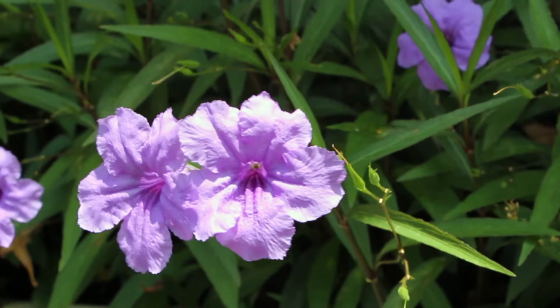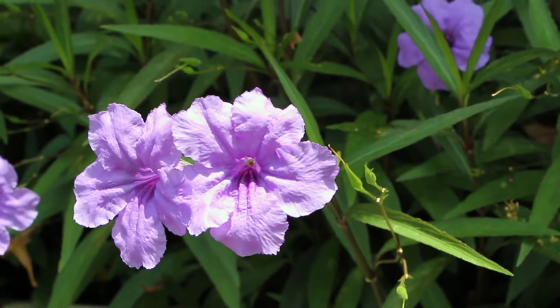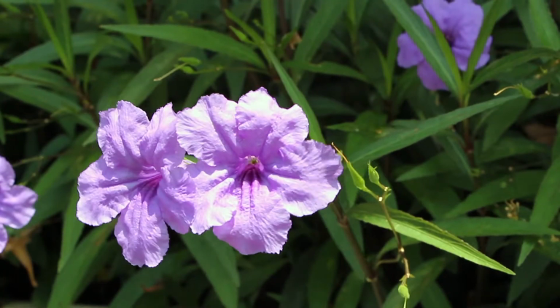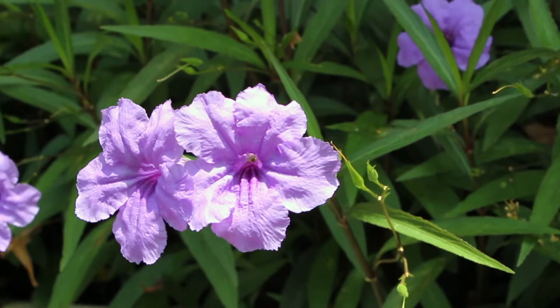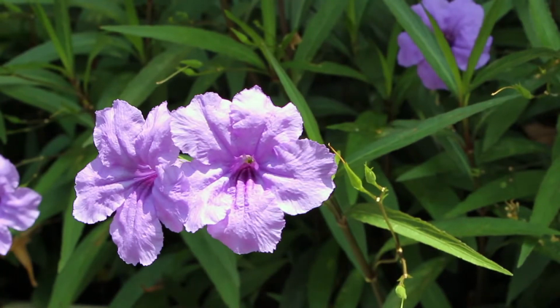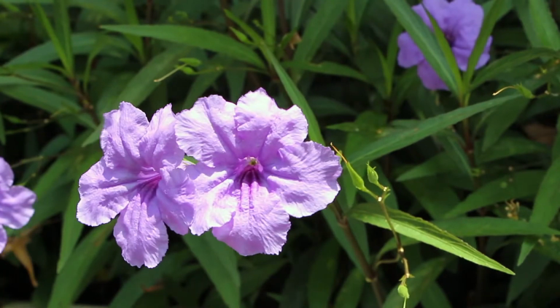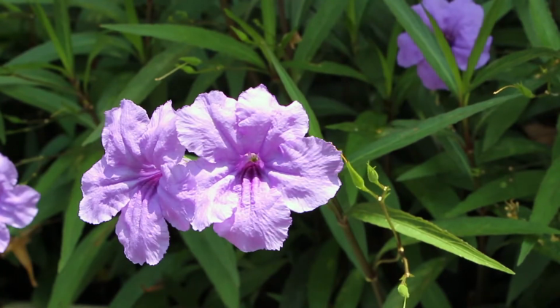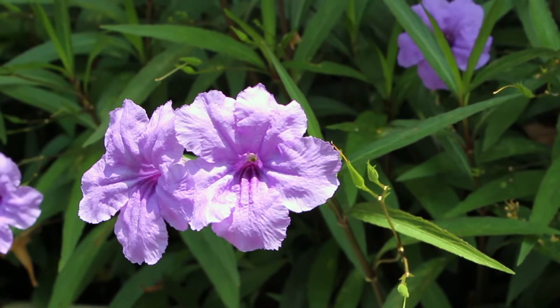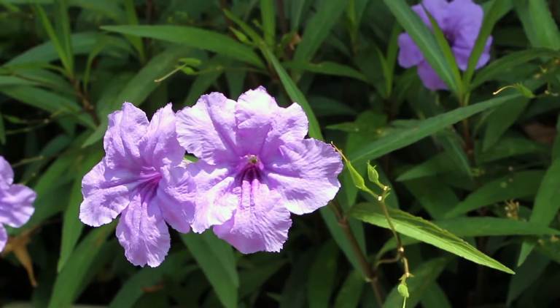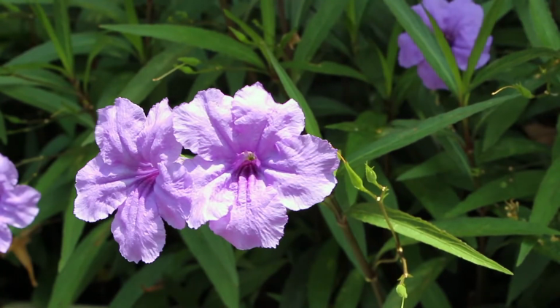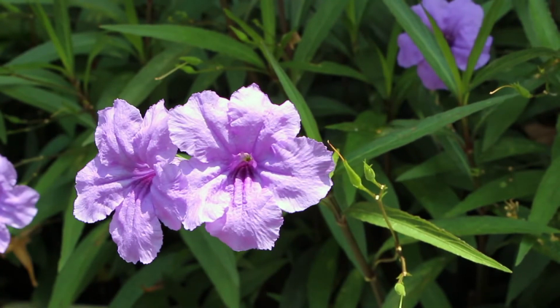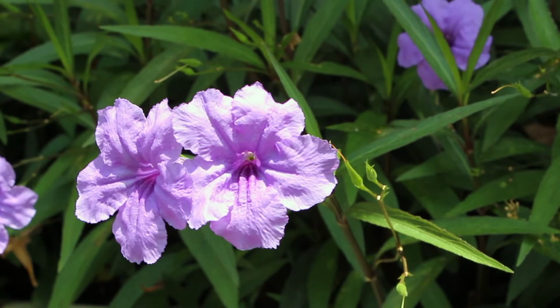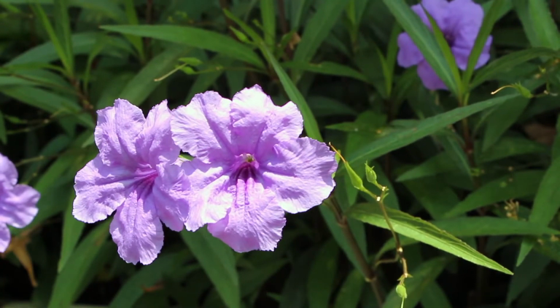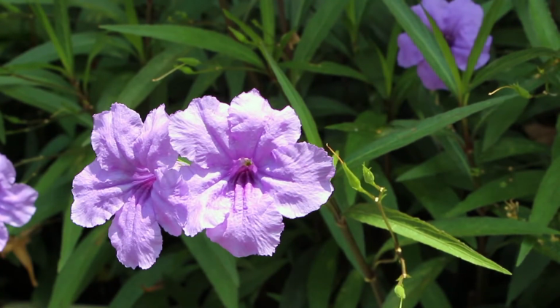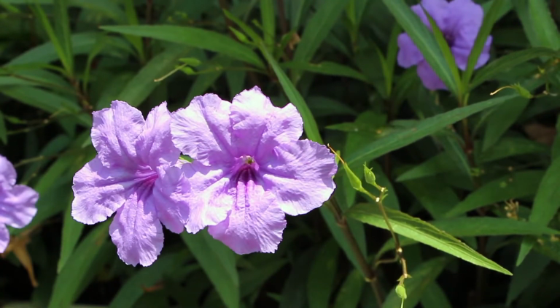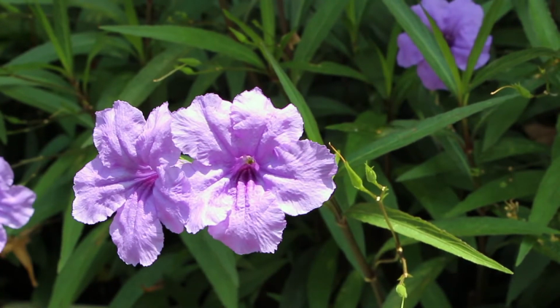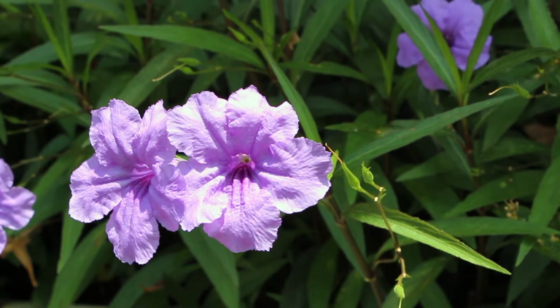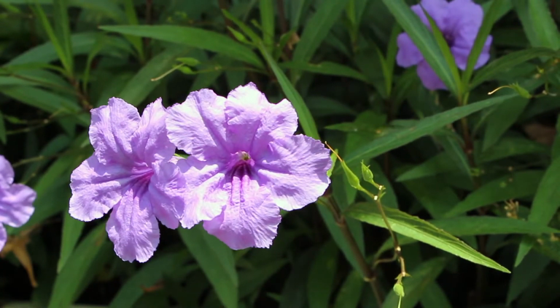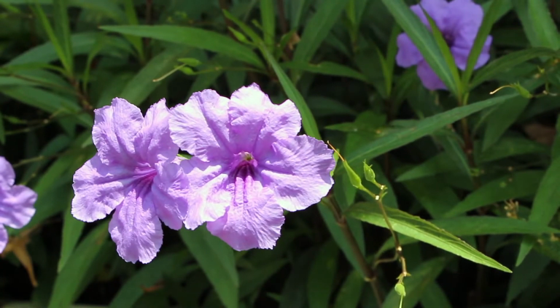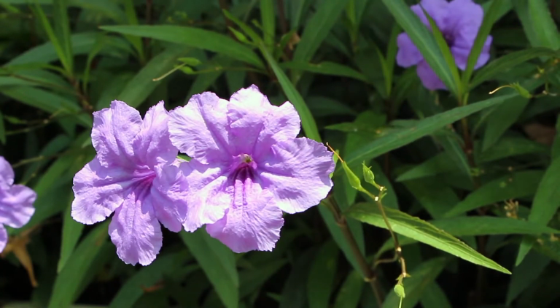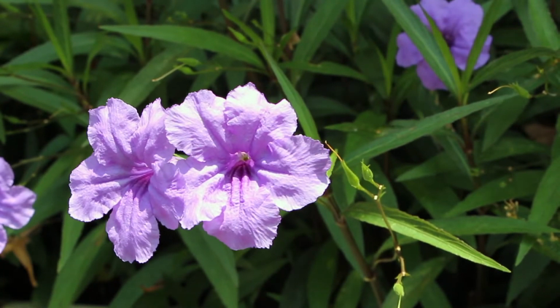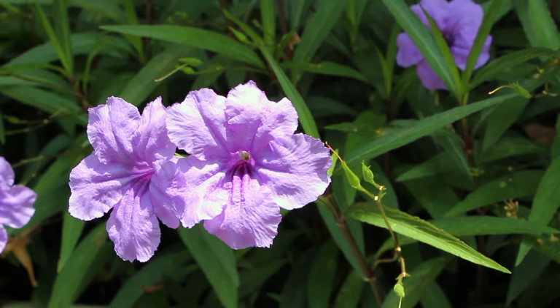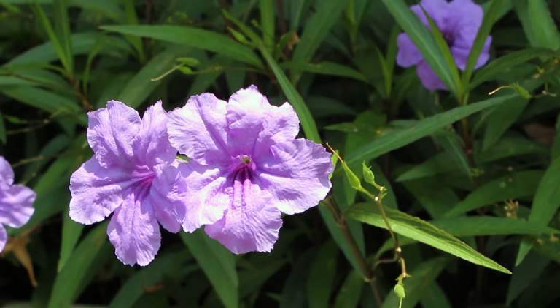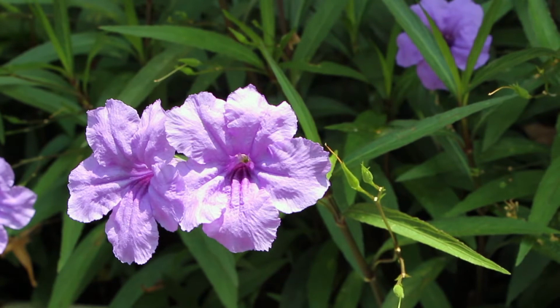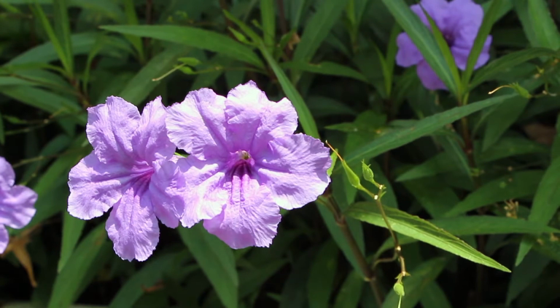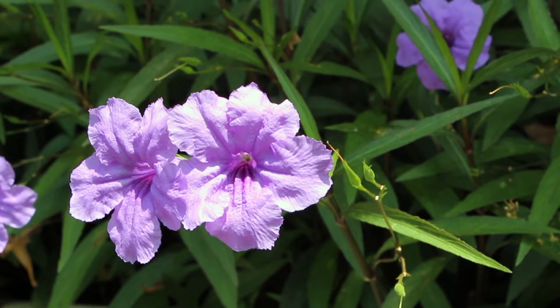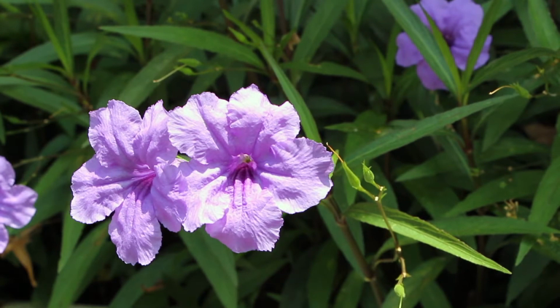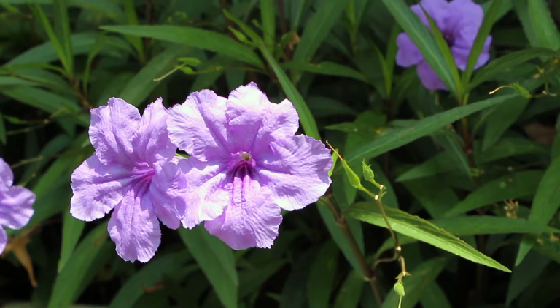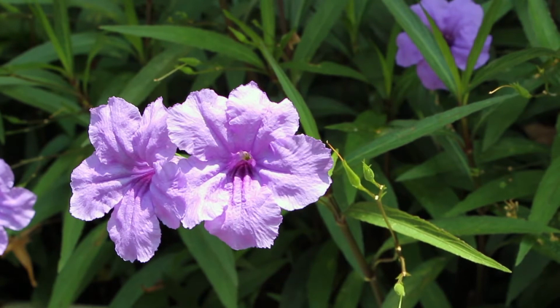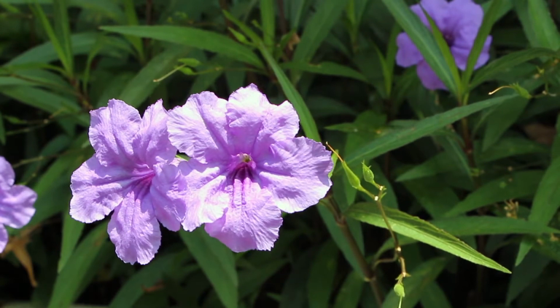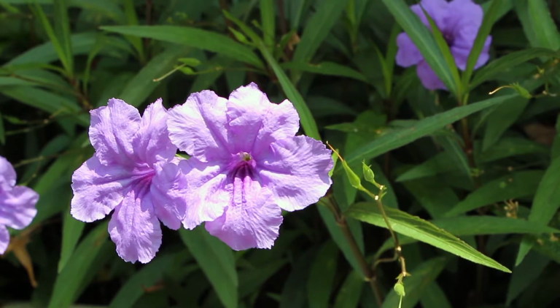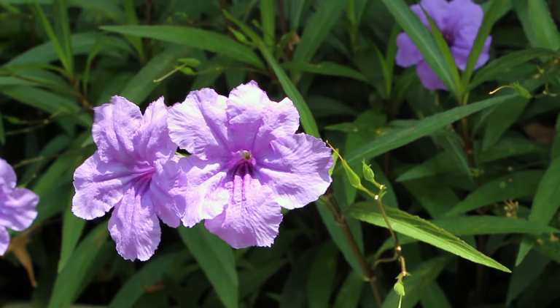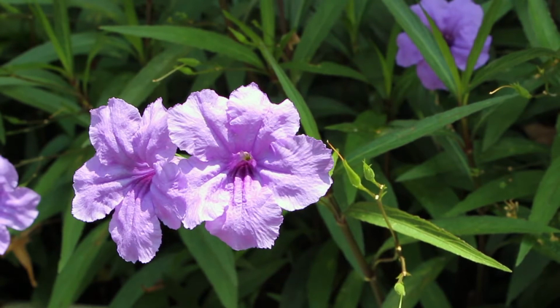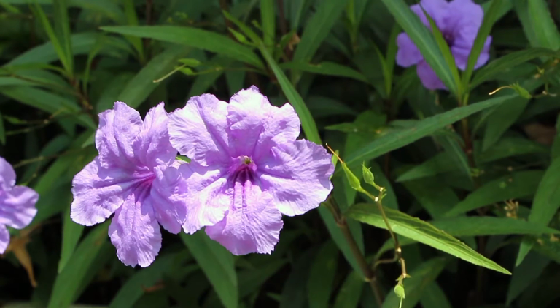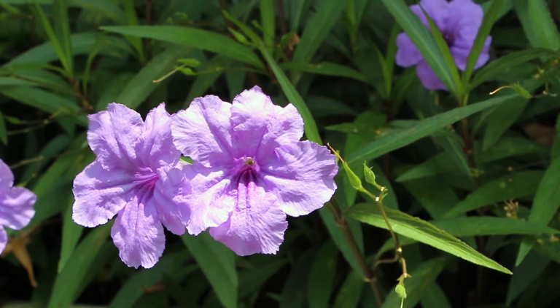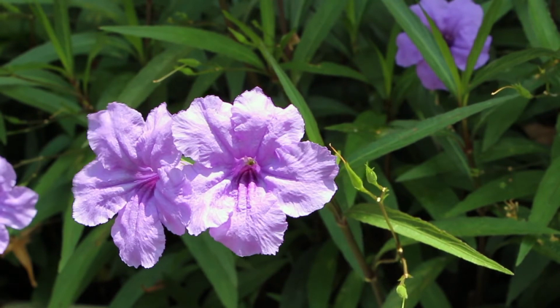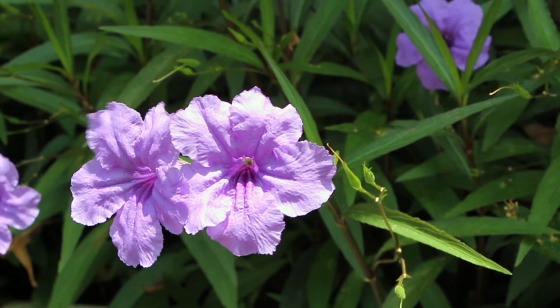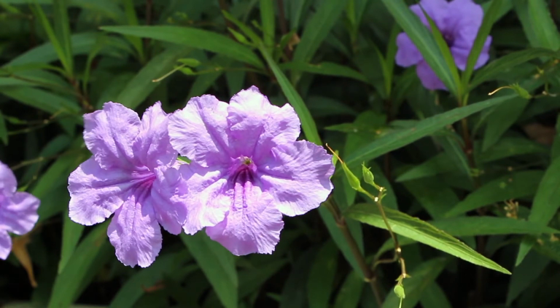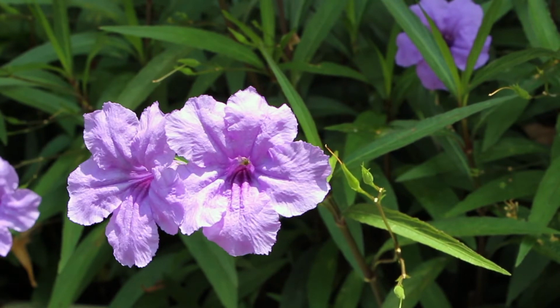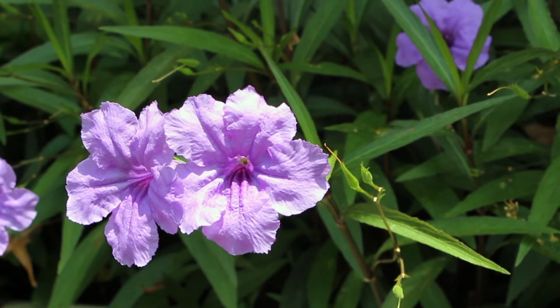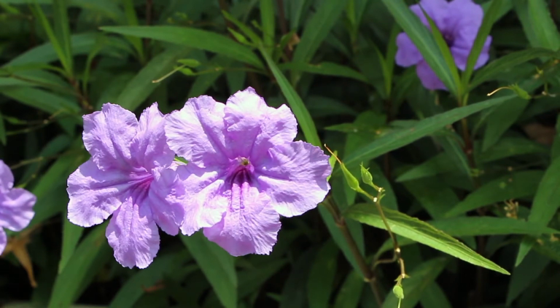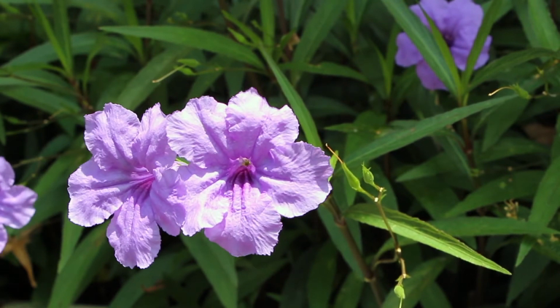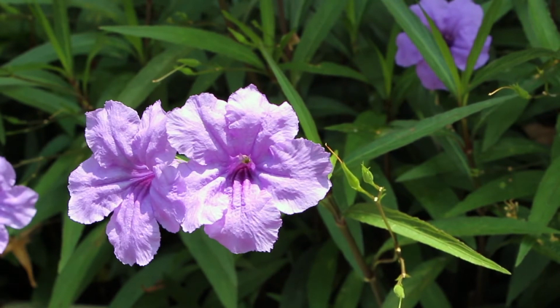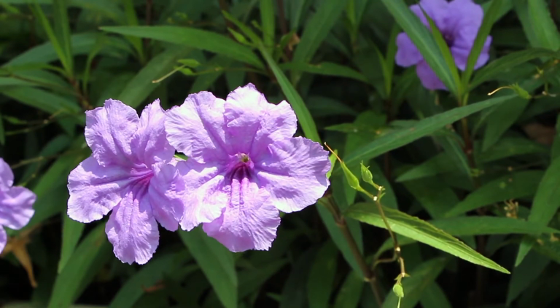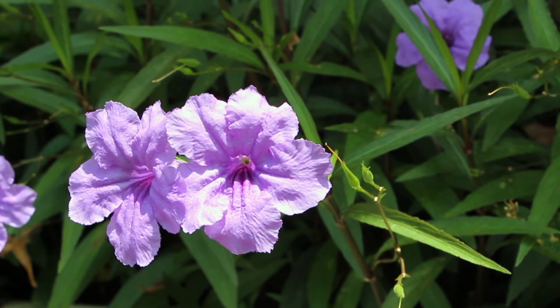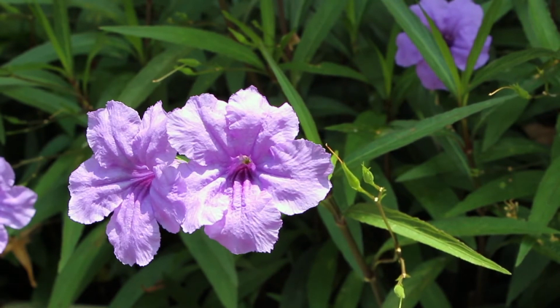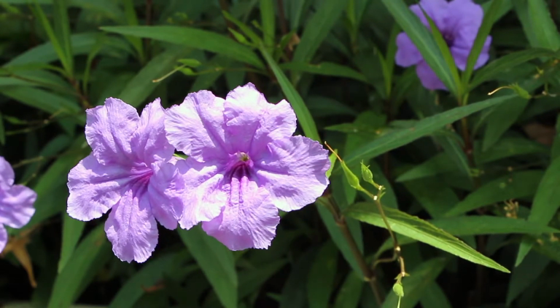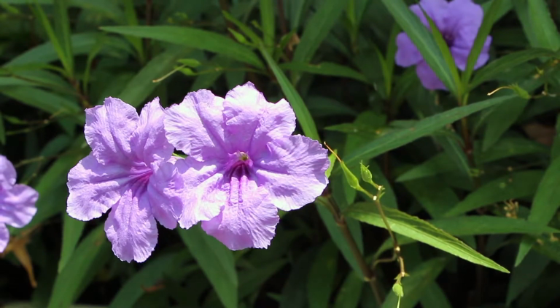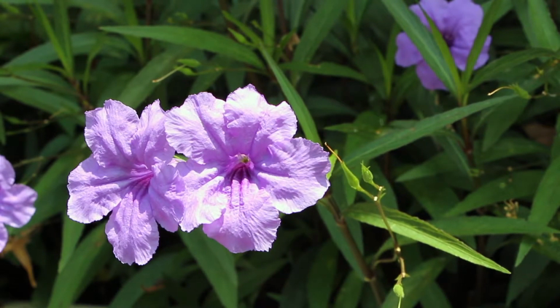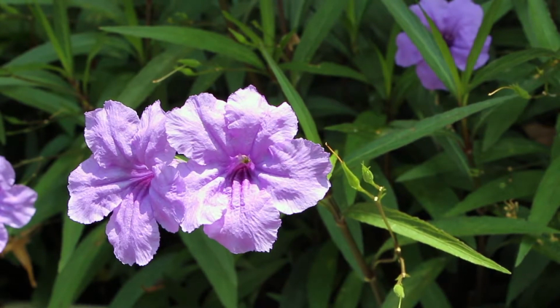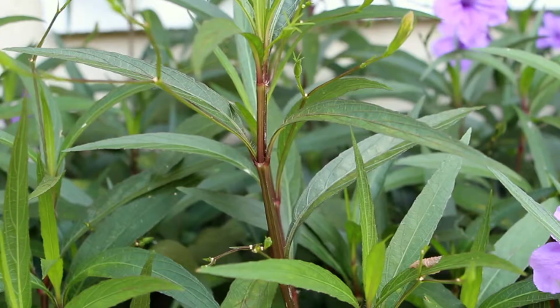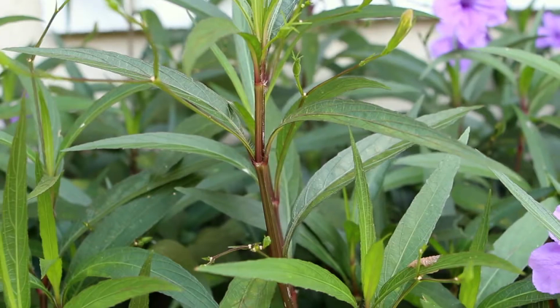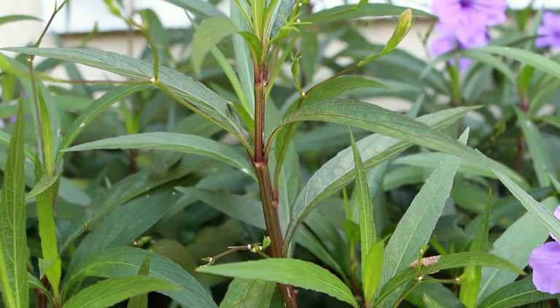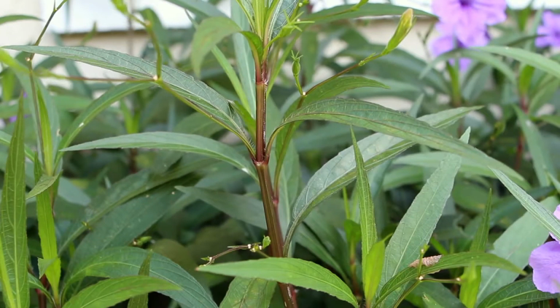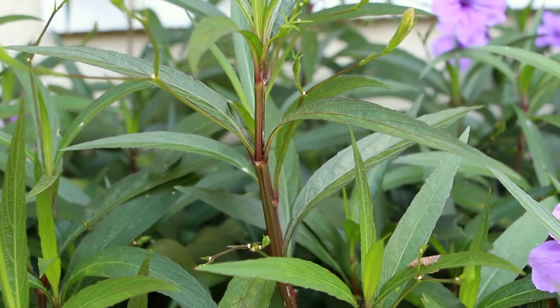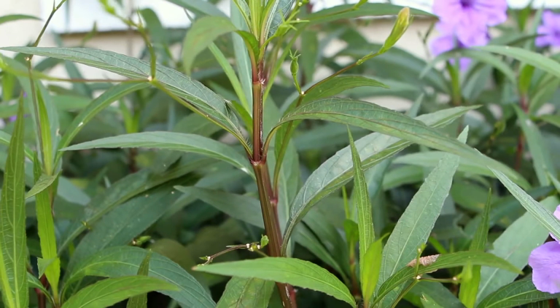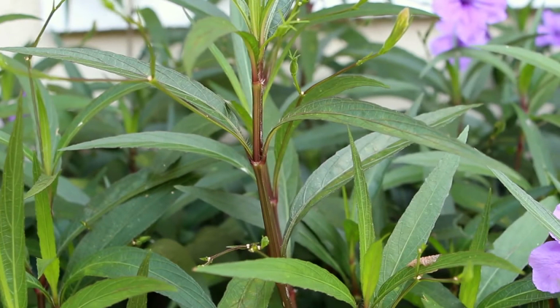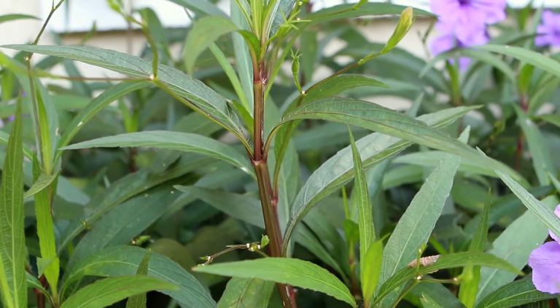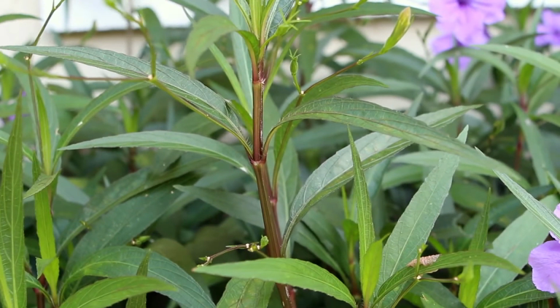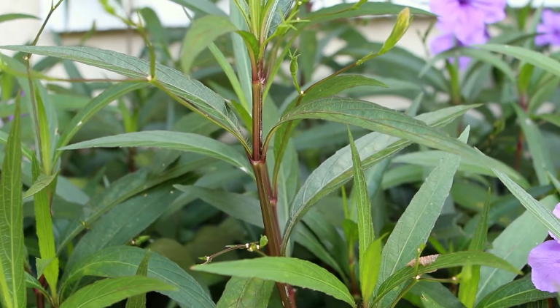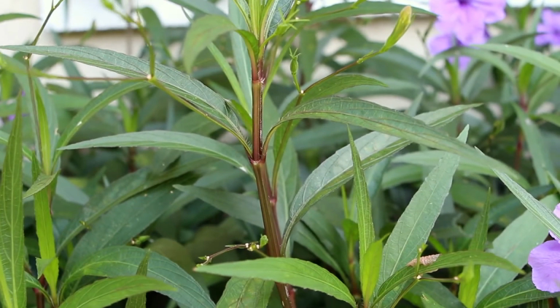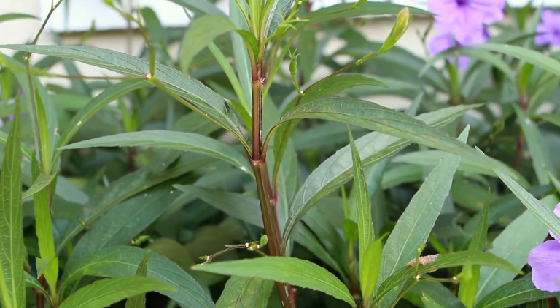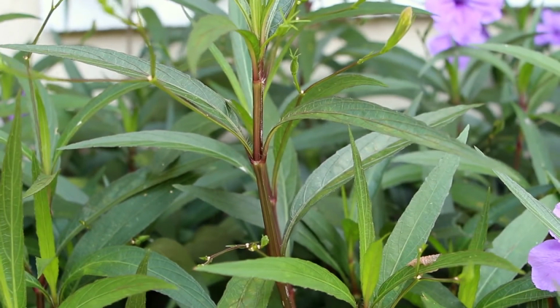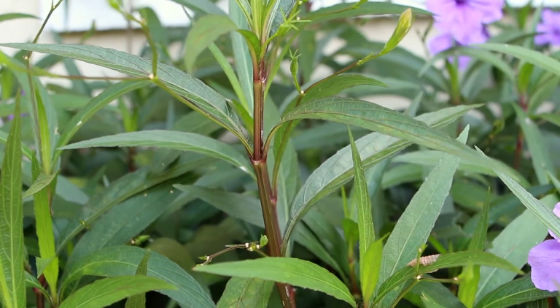Animals don't make their own food. Animals have to eat other kinds of food. But plants can make their own food.